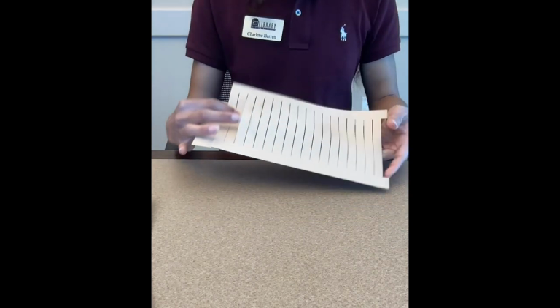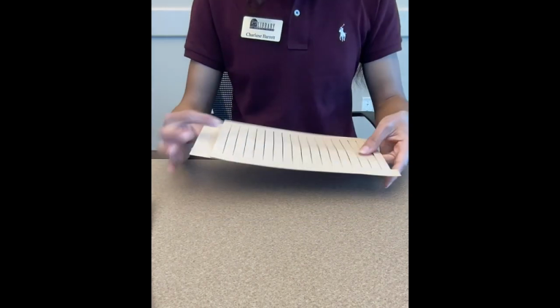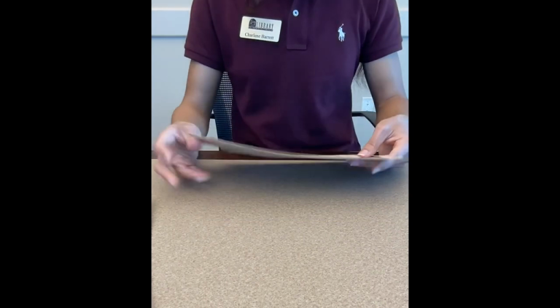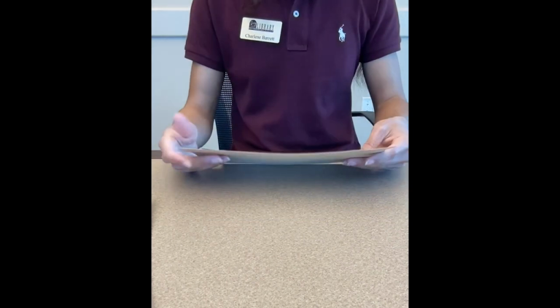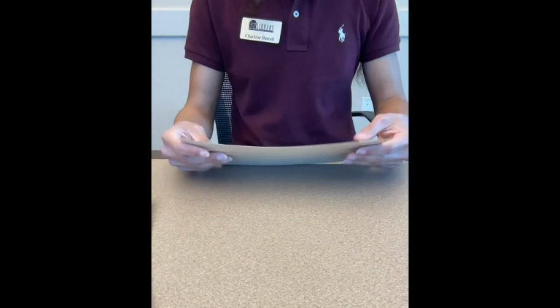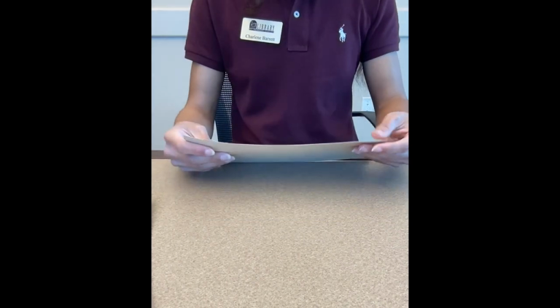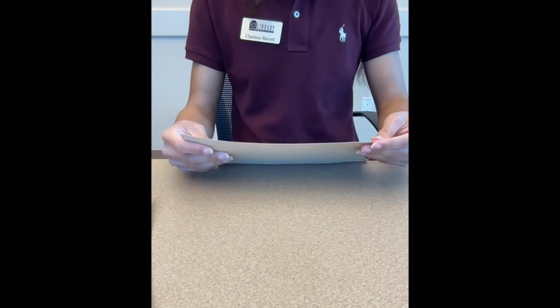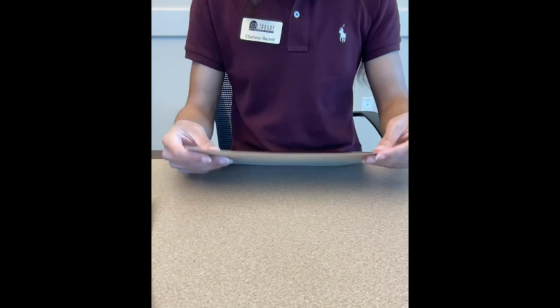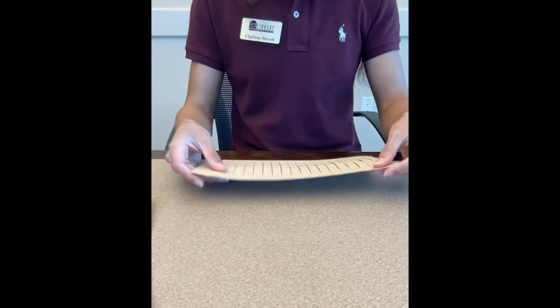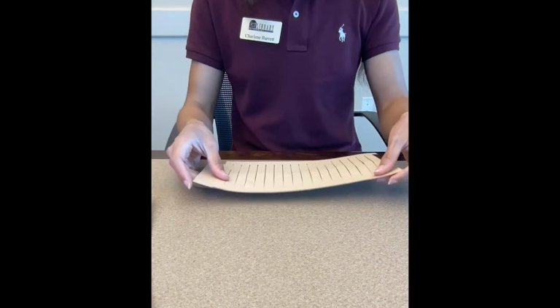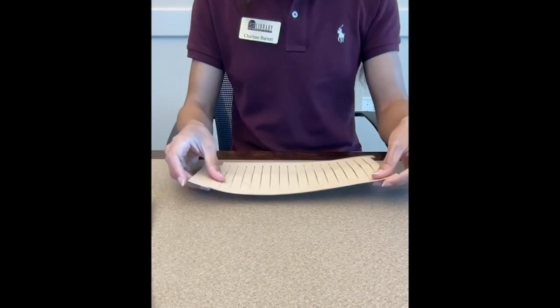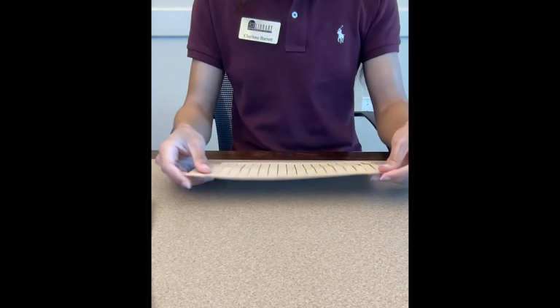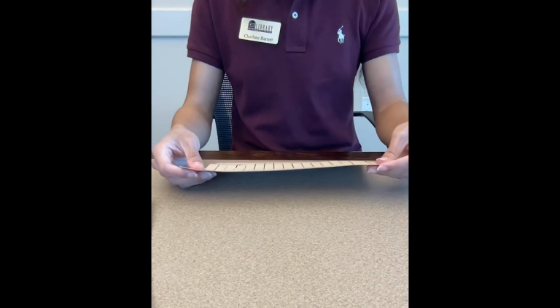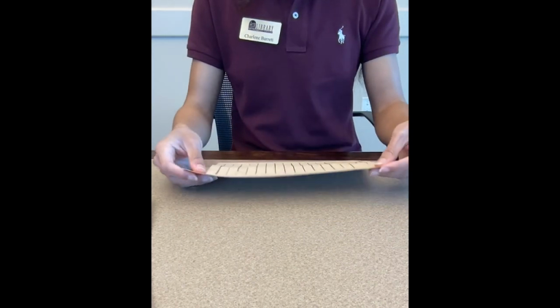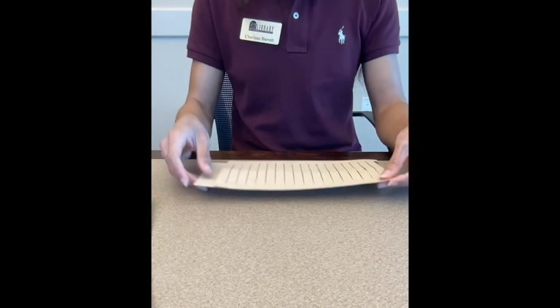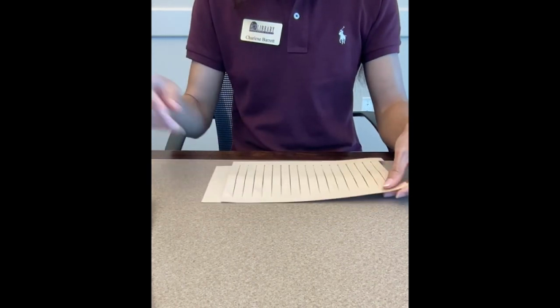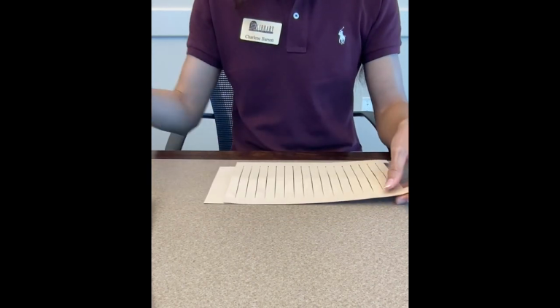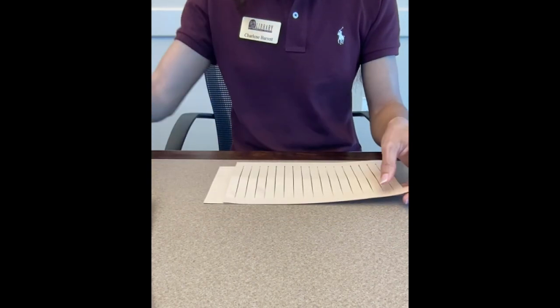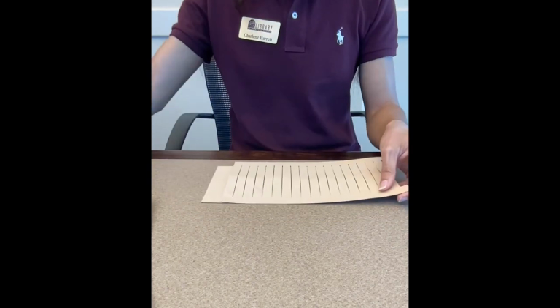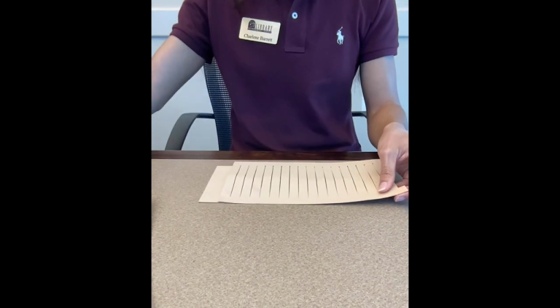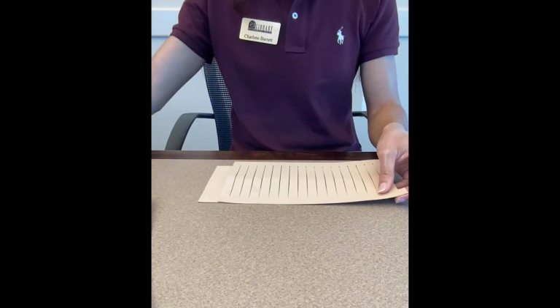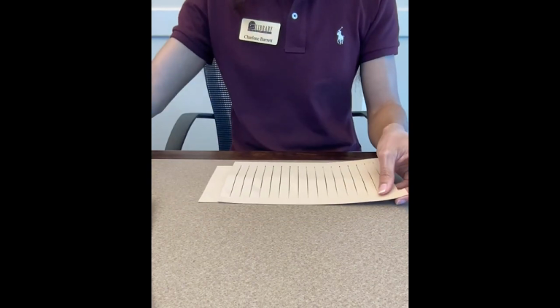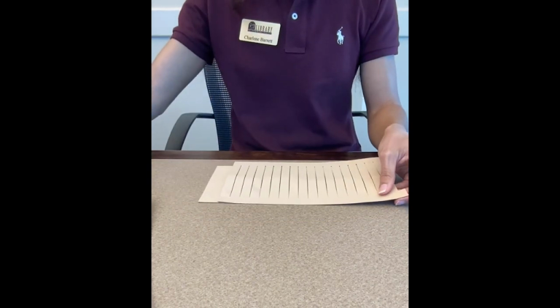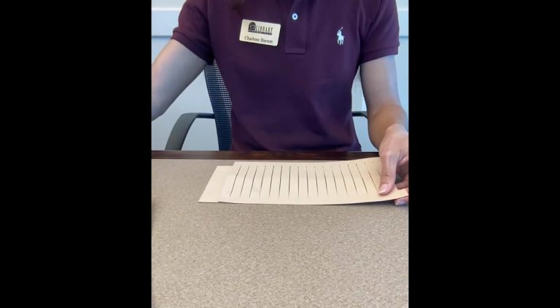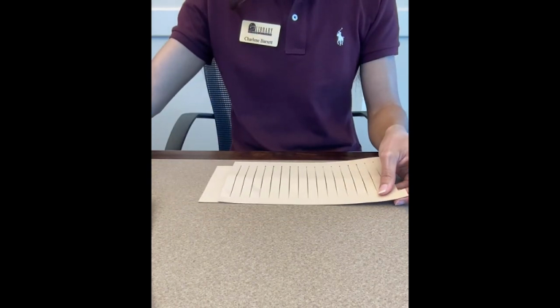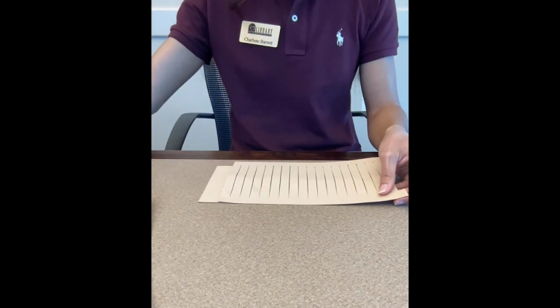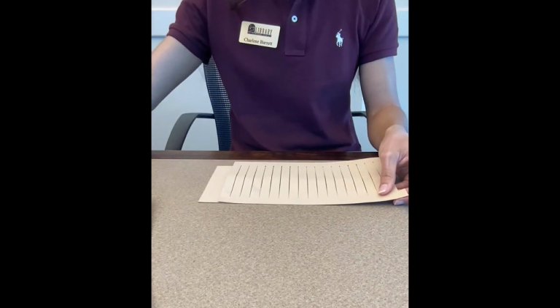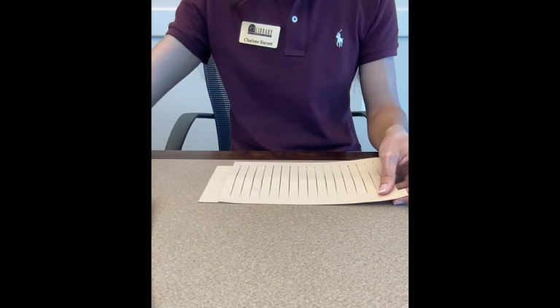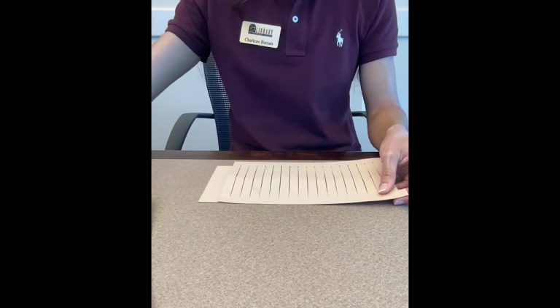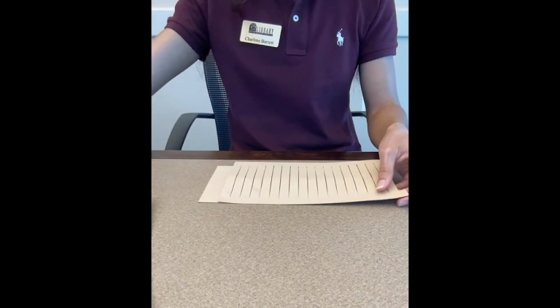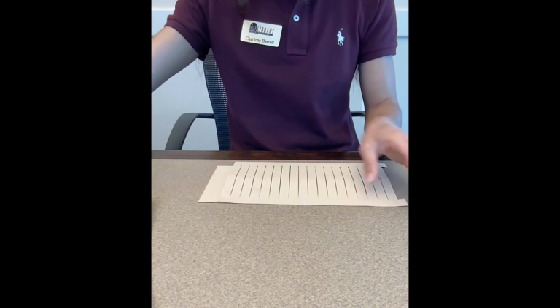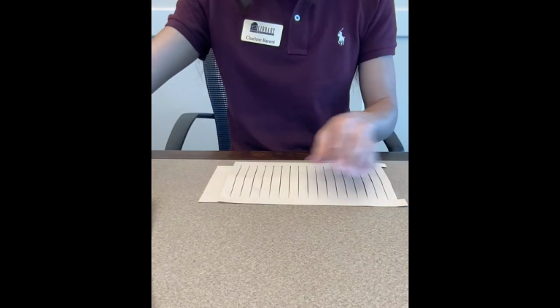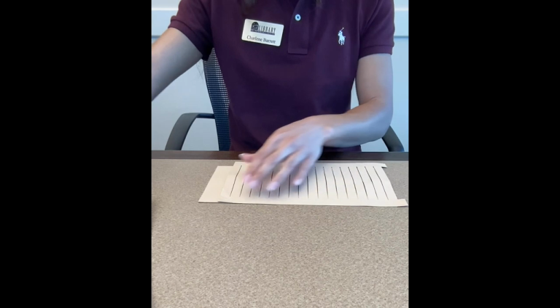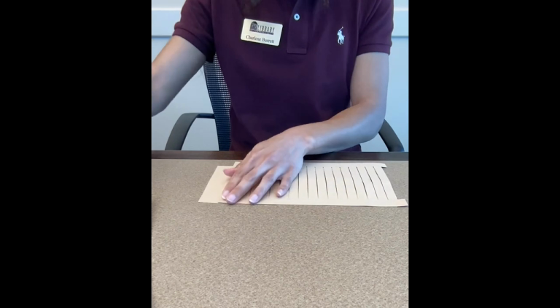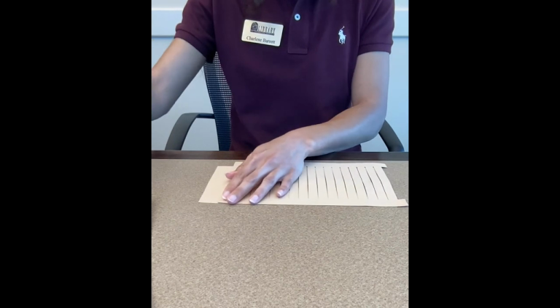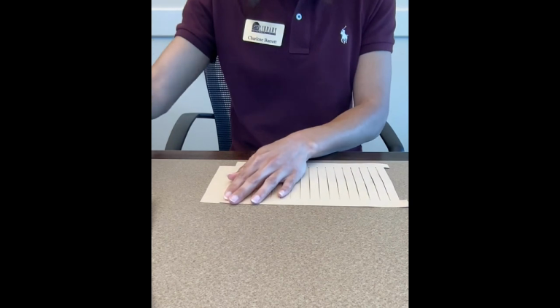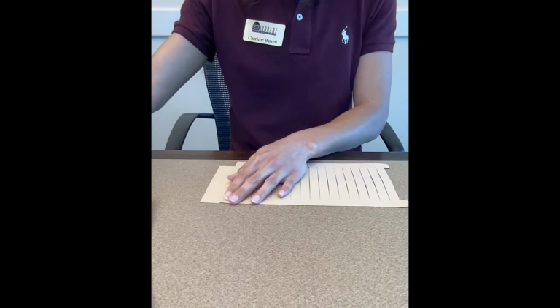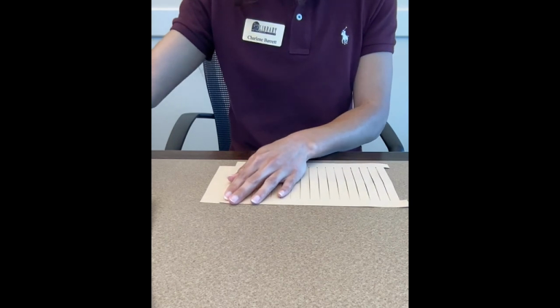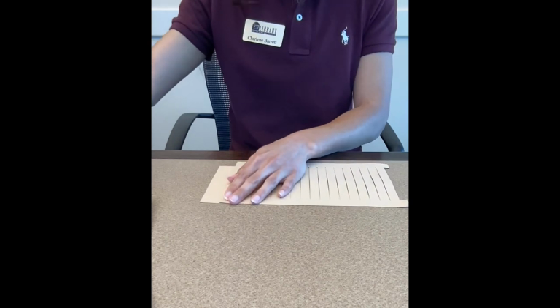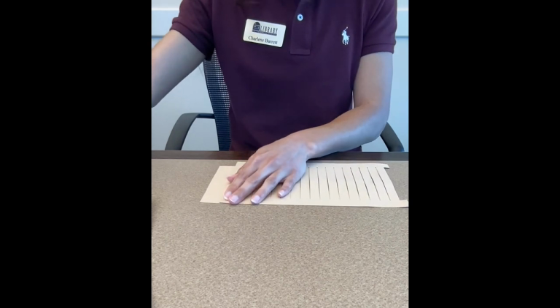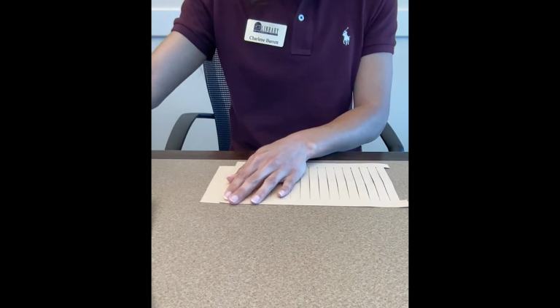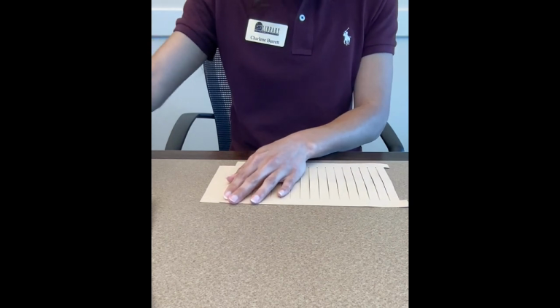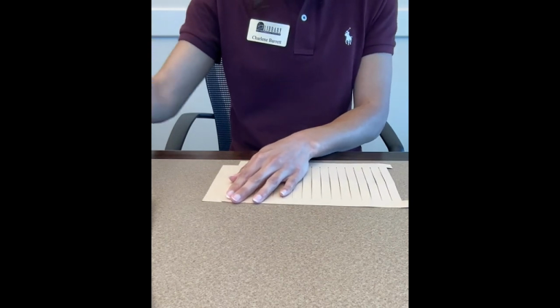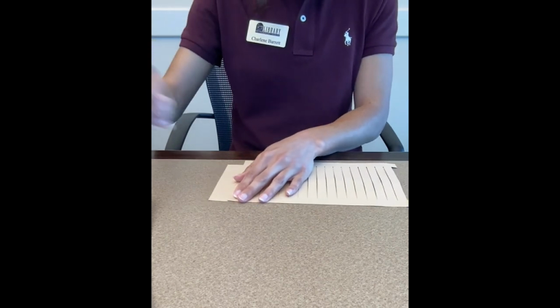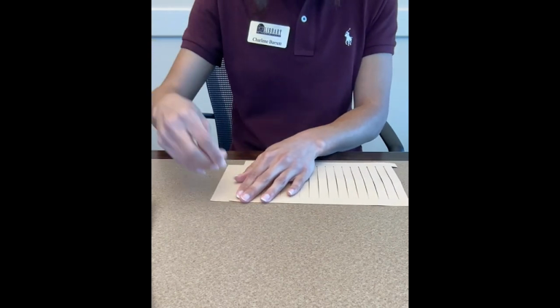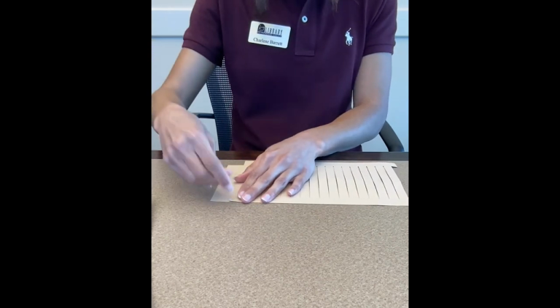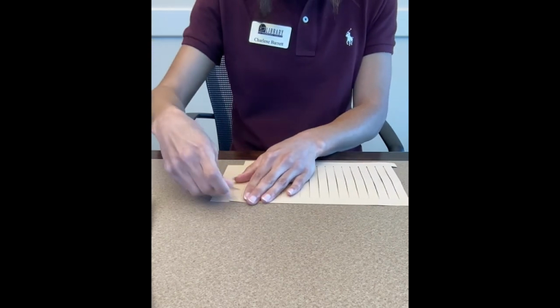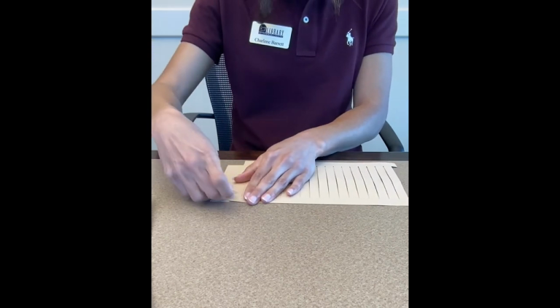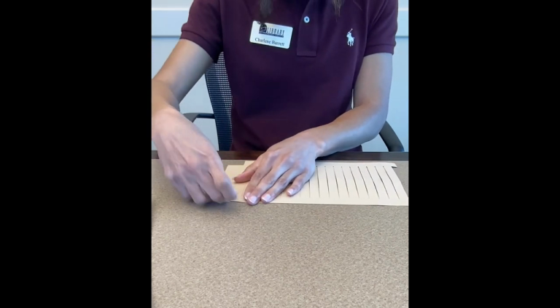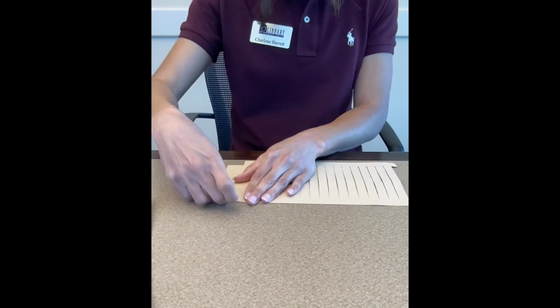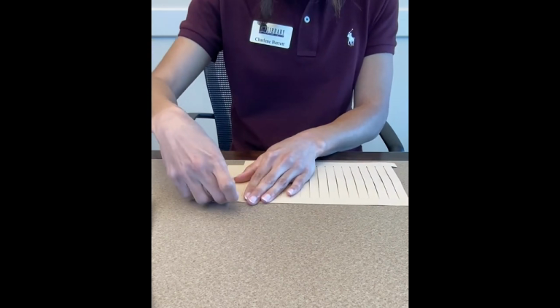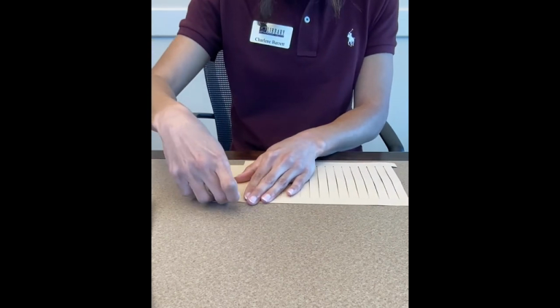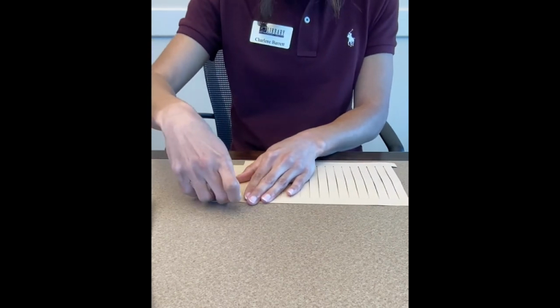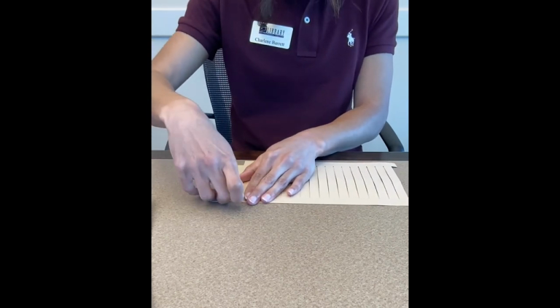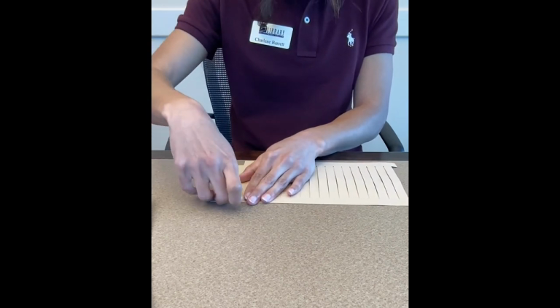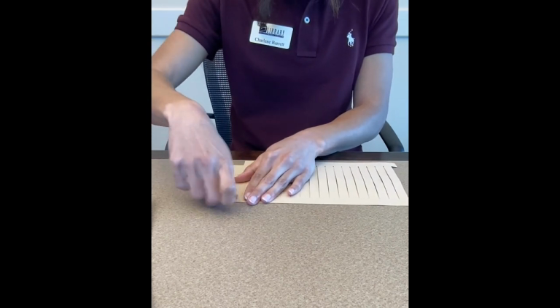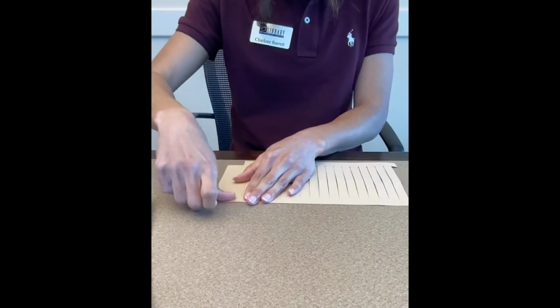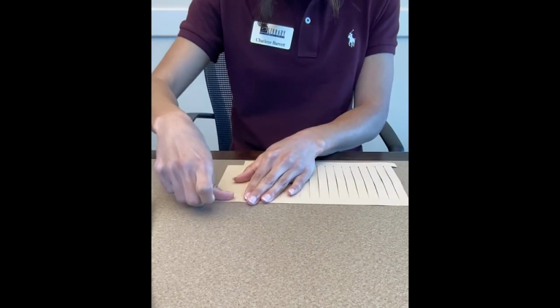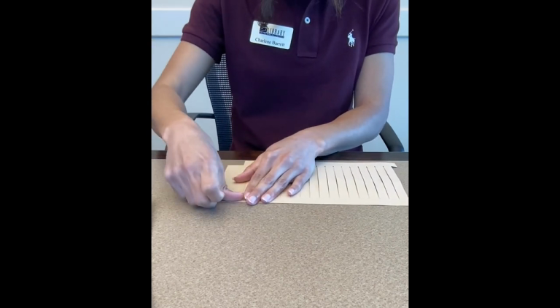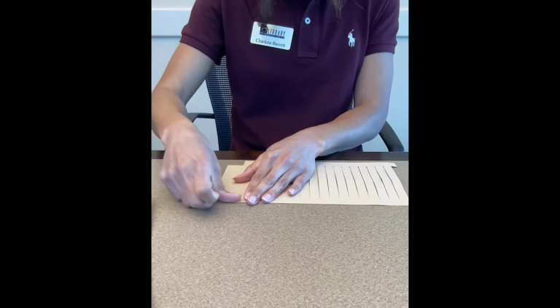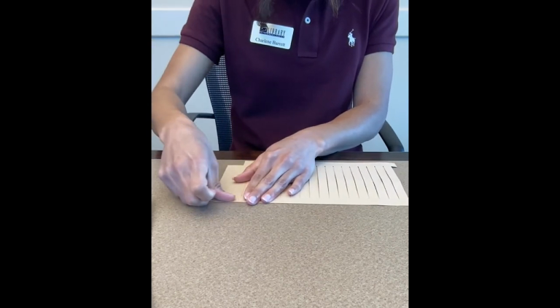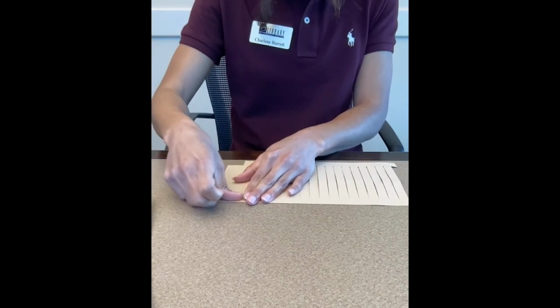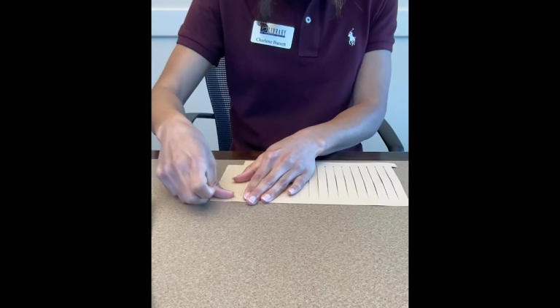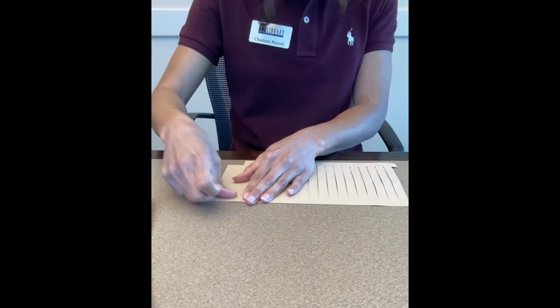We're going to let this dry just for a second. And if you would like, you can put a little tape on it — I'm just going to put a little tape right here.